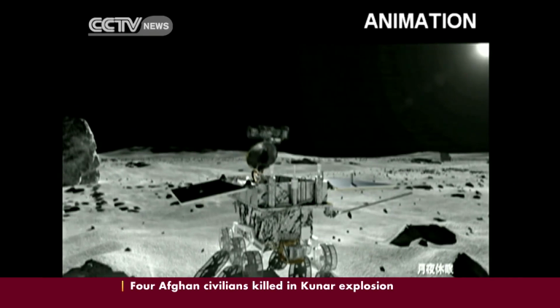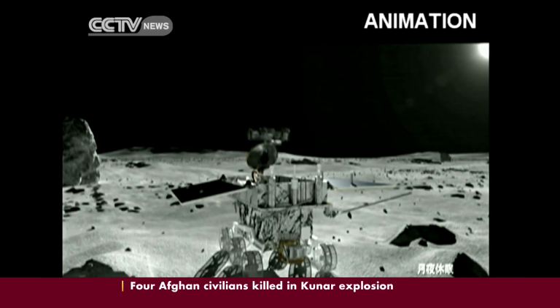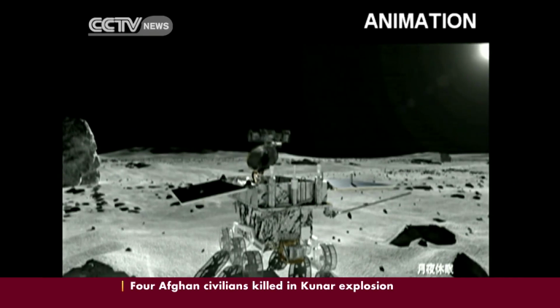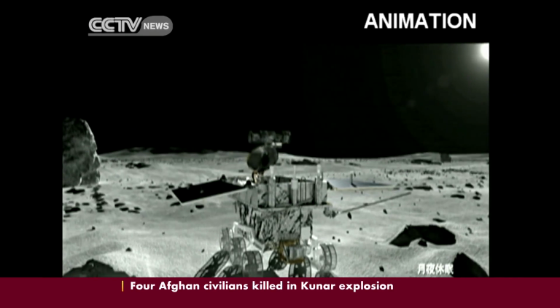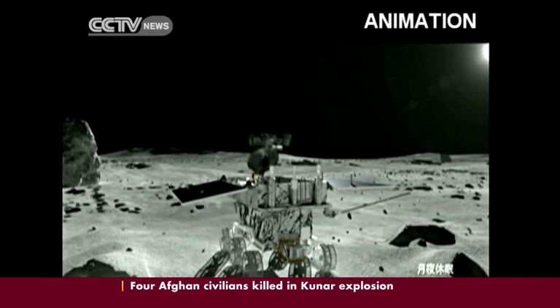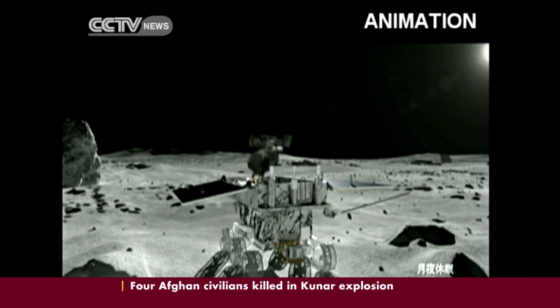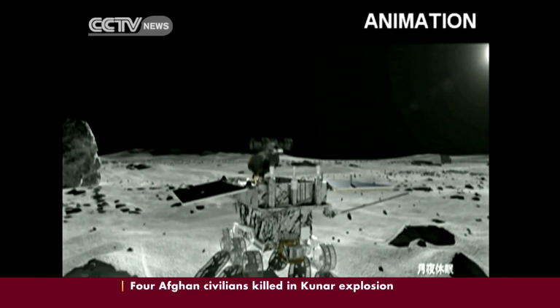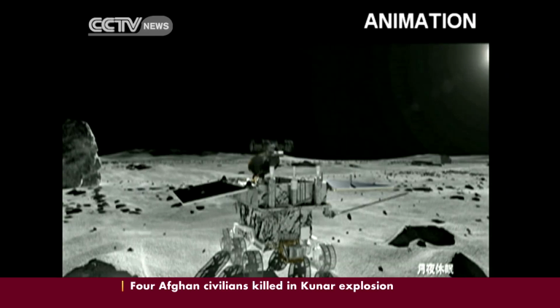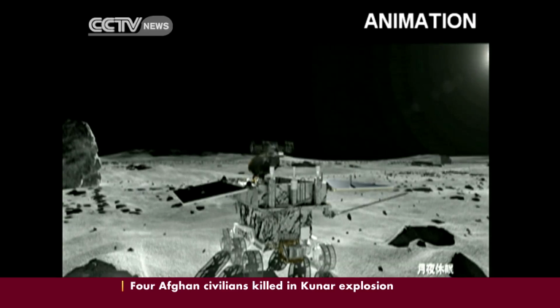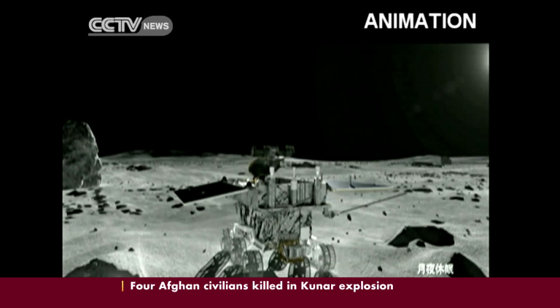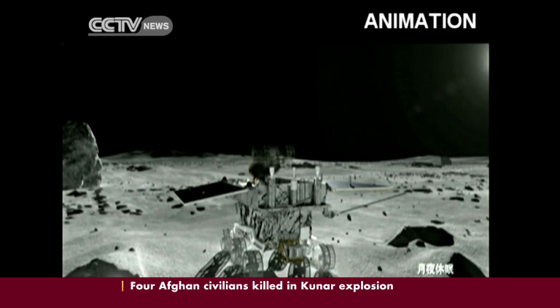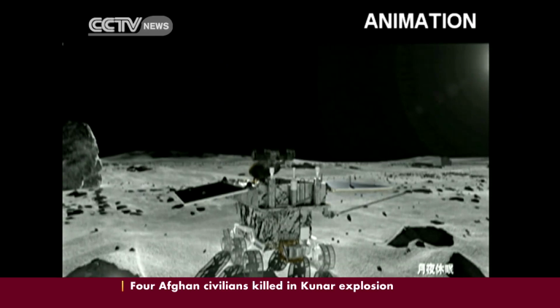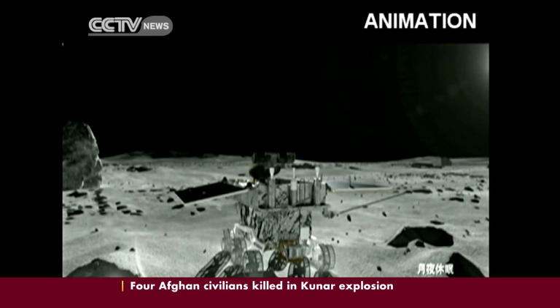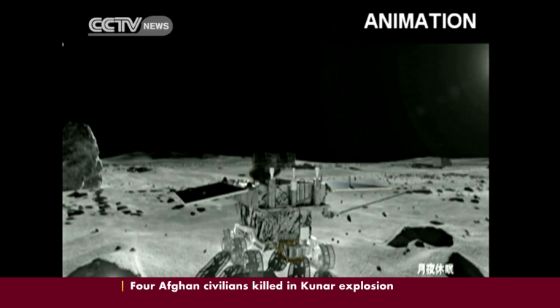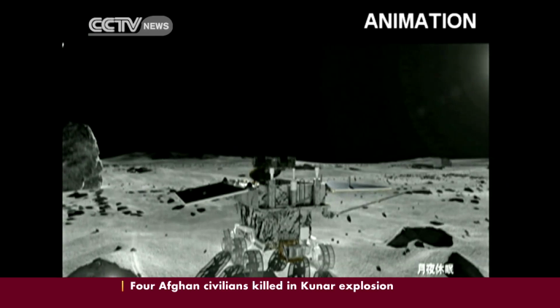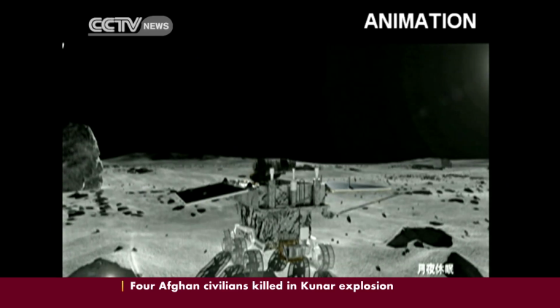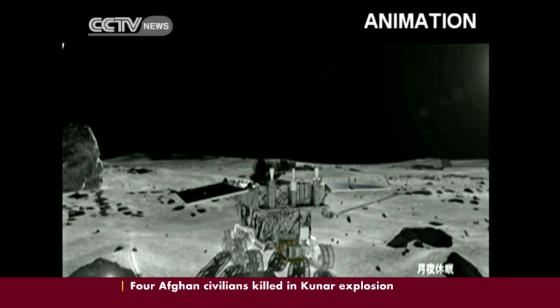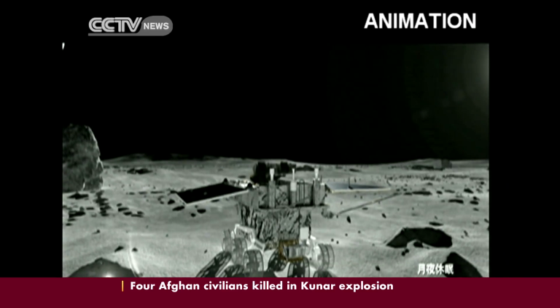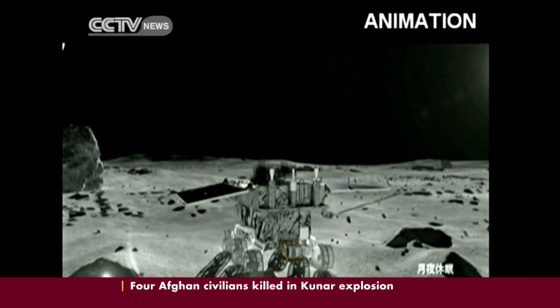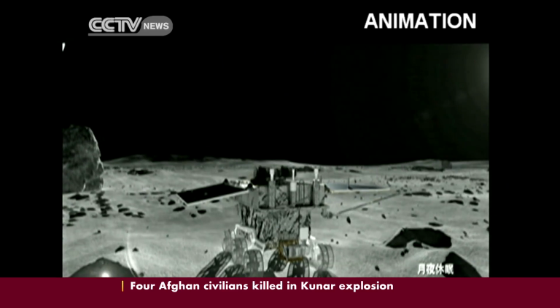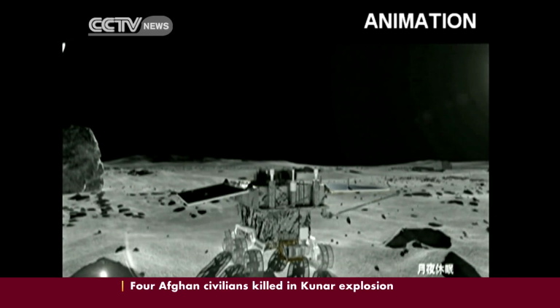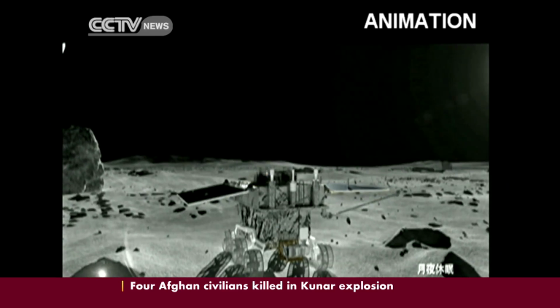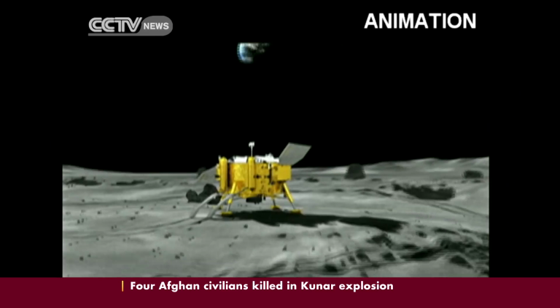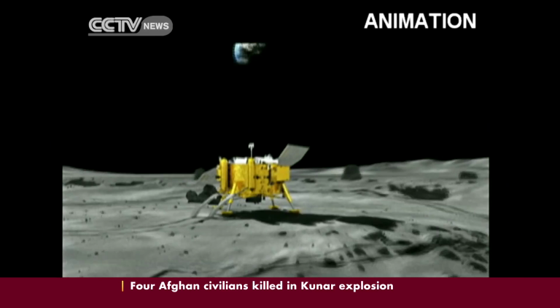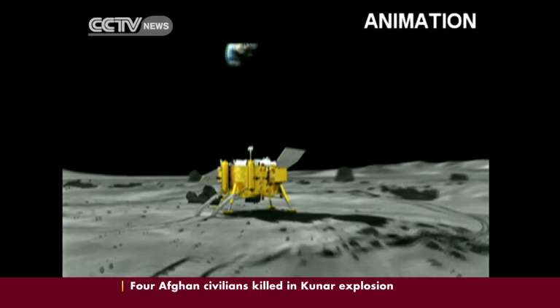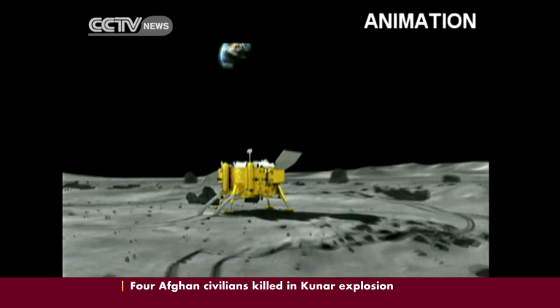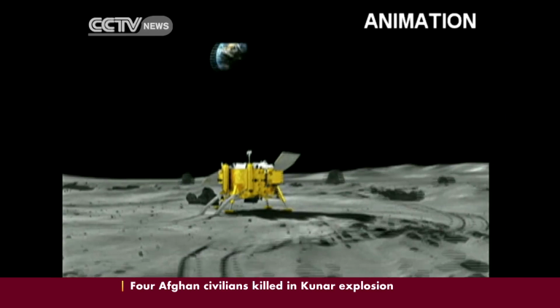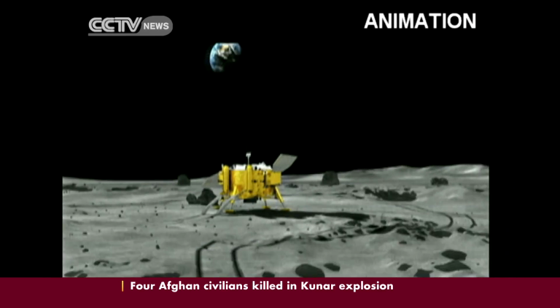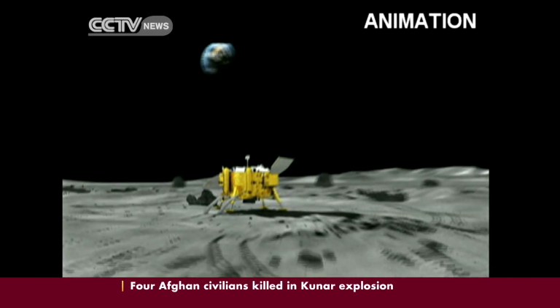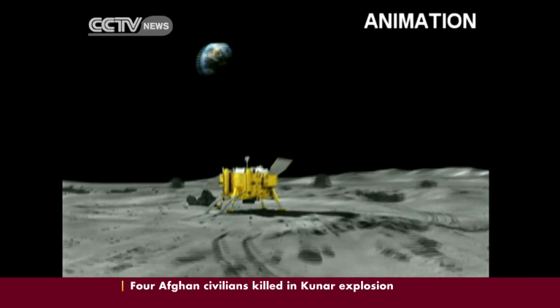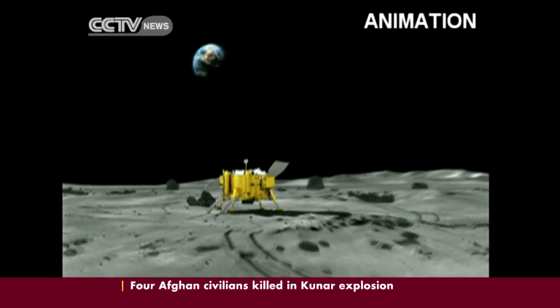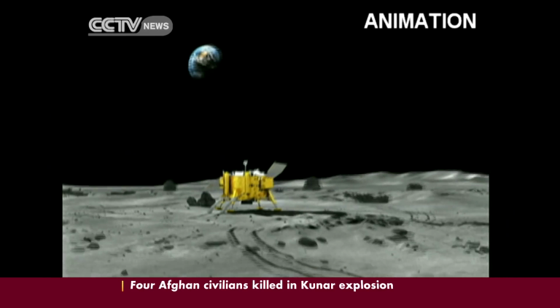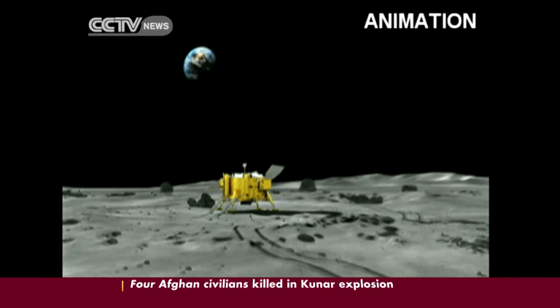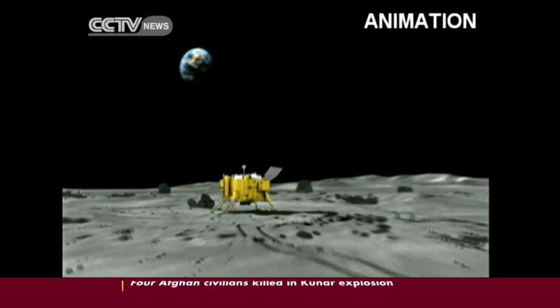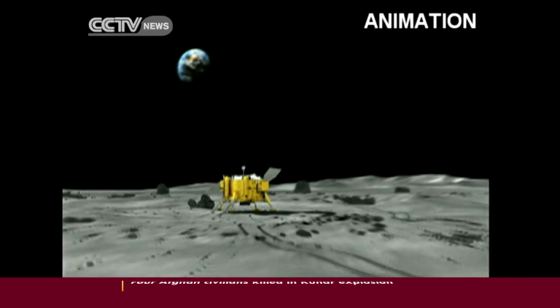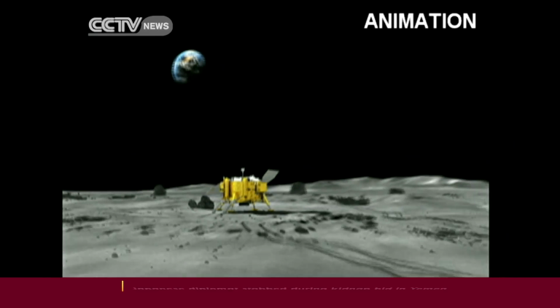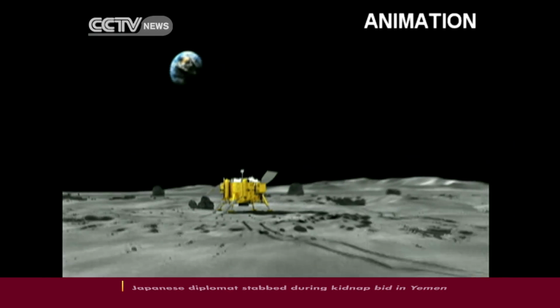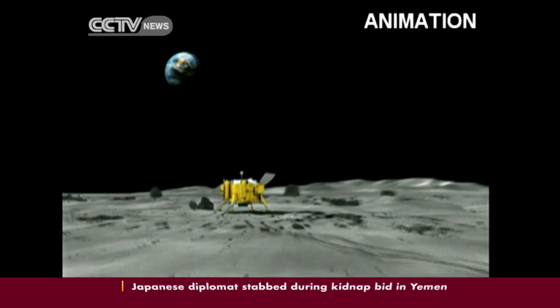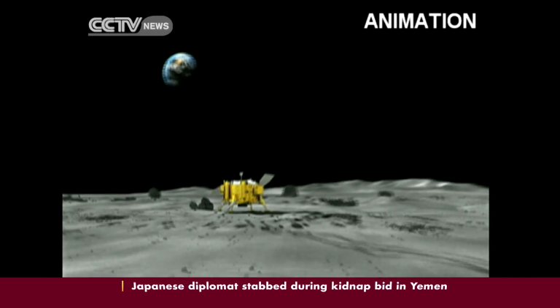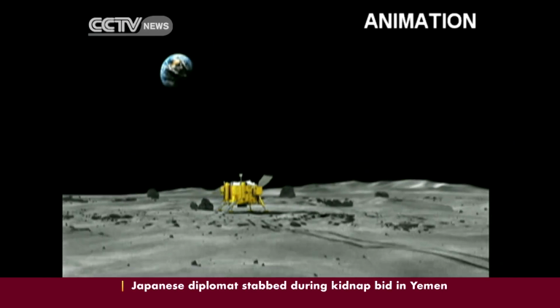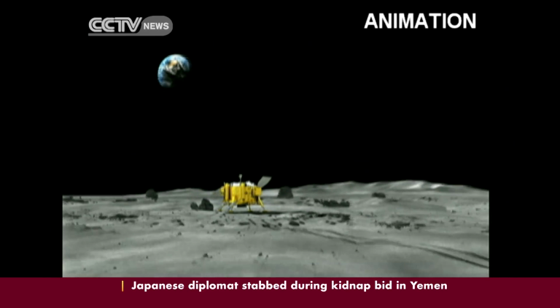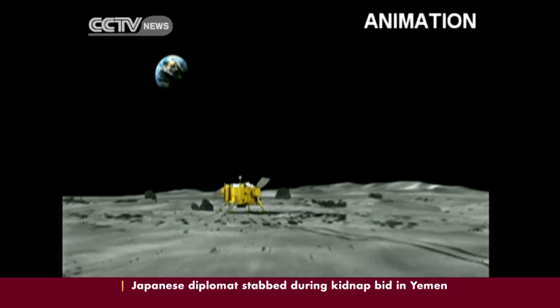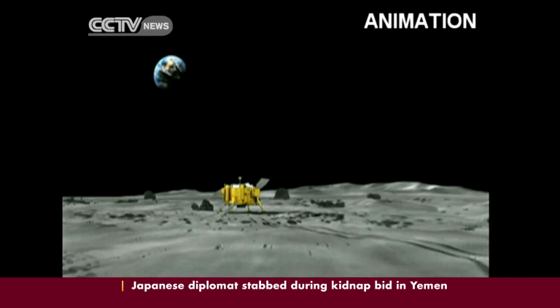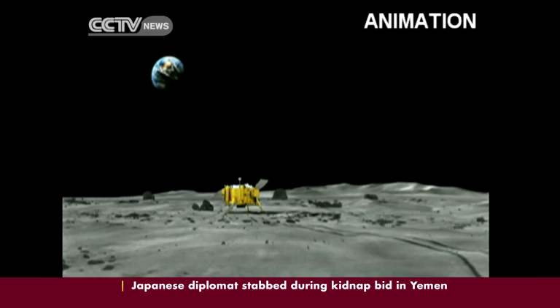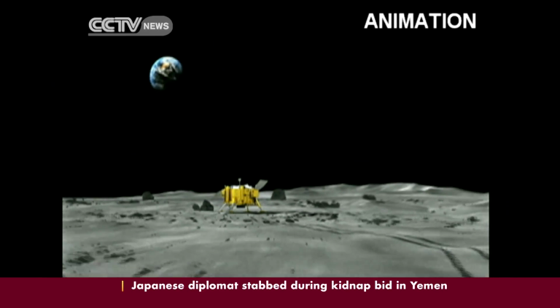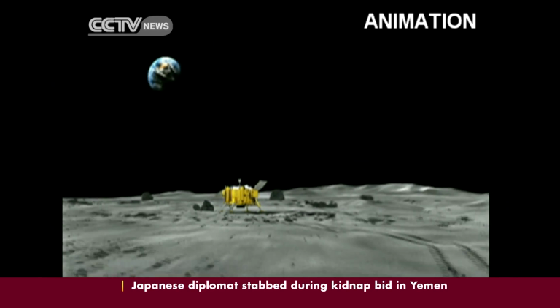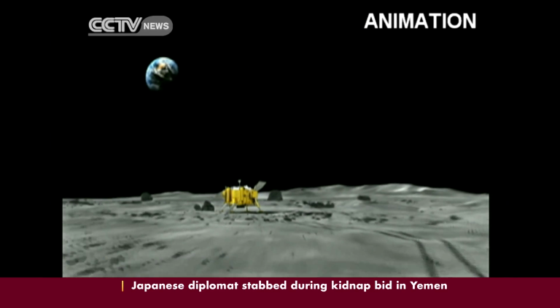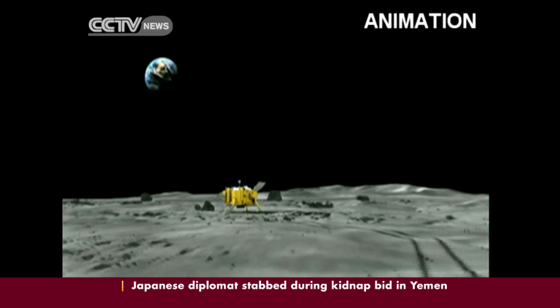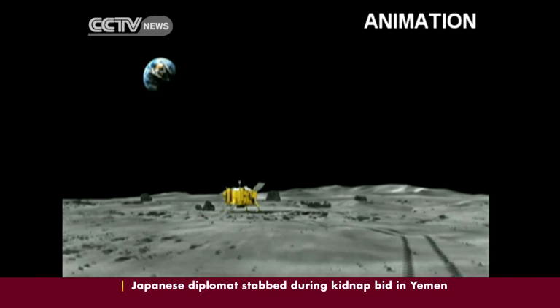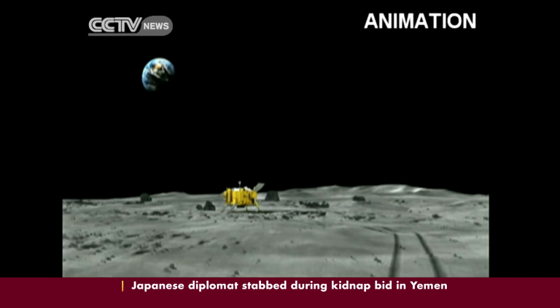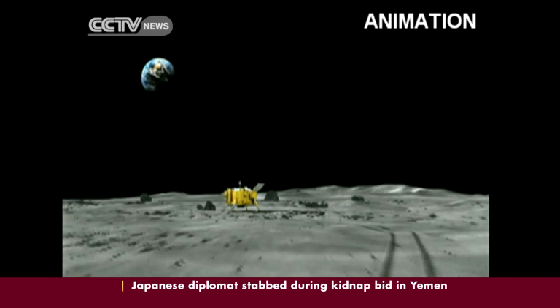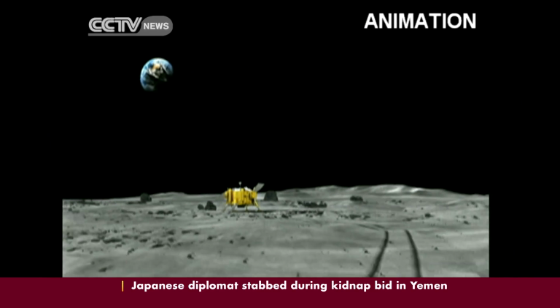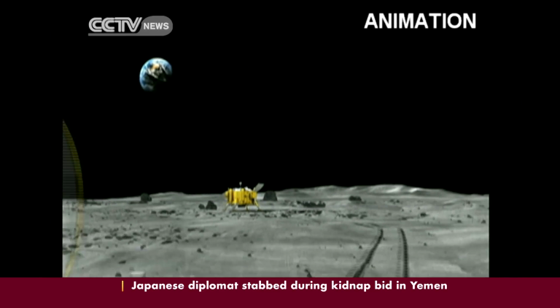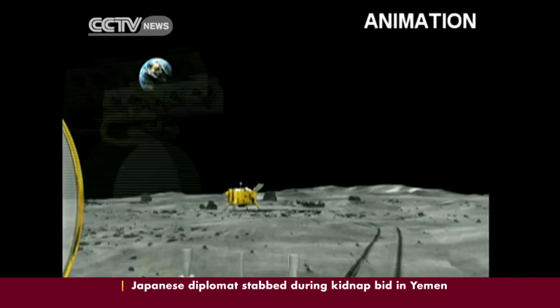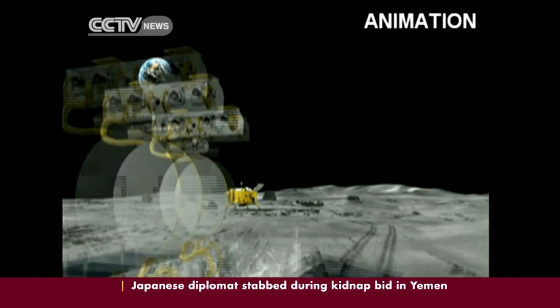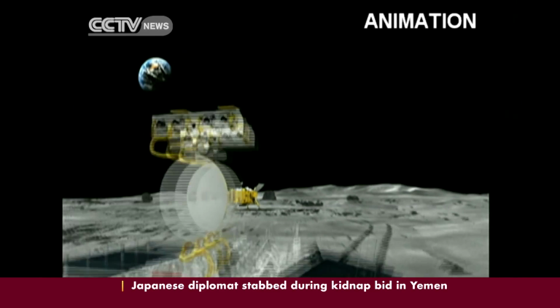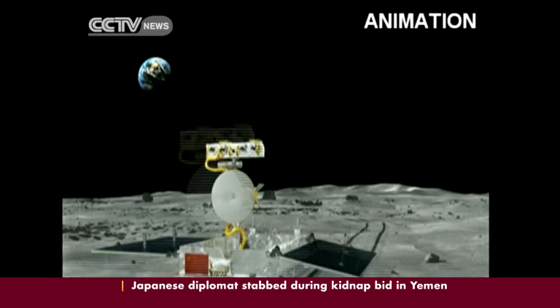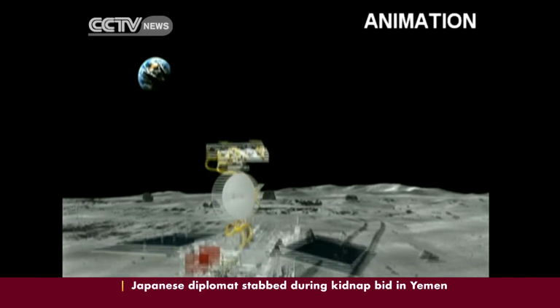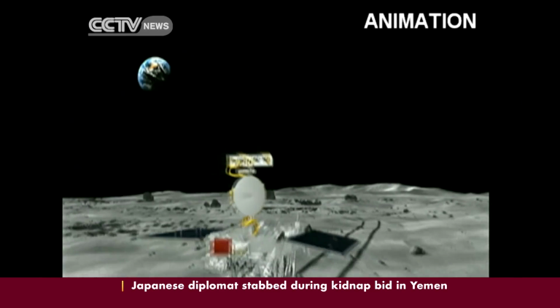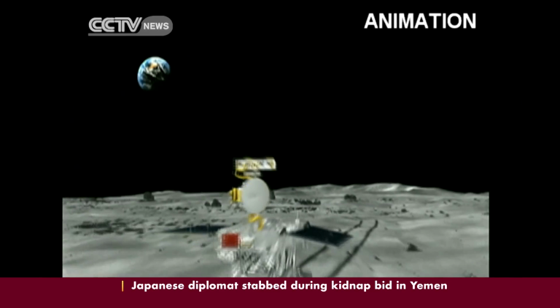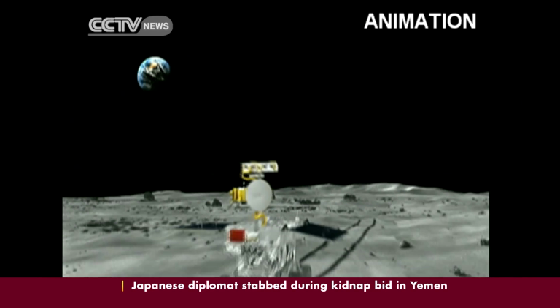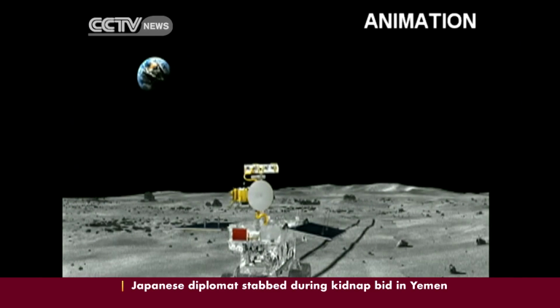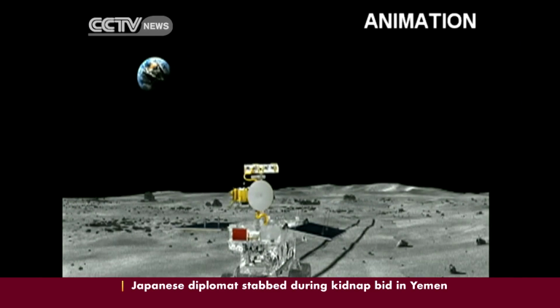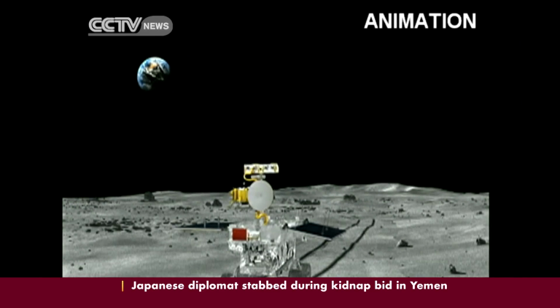After taking pictures of Chang'e 3, Yutu will leave the landing site and start a three-month excursion on the moon.